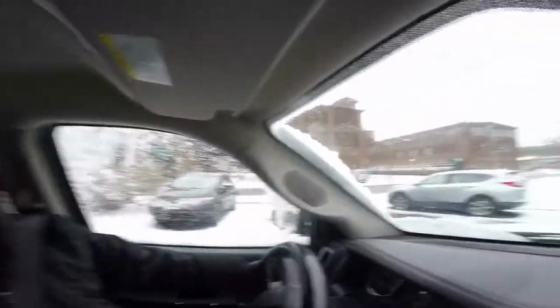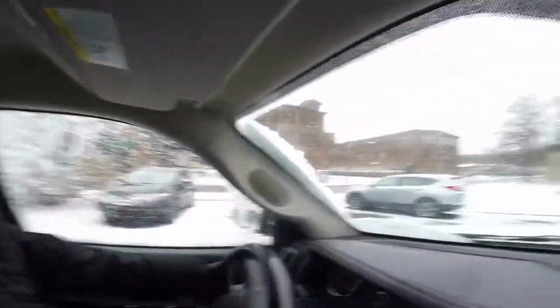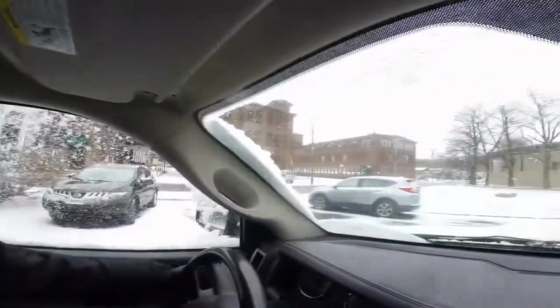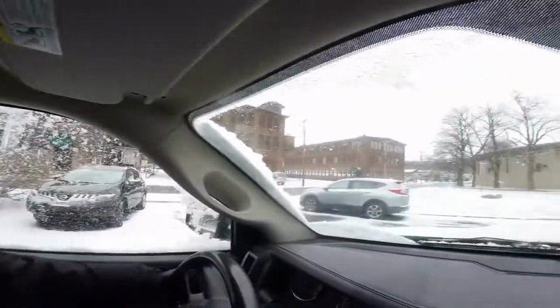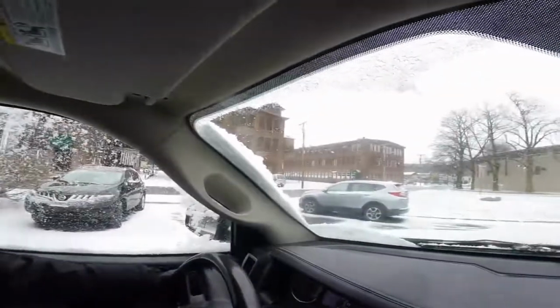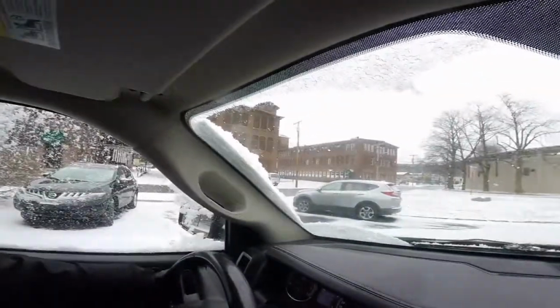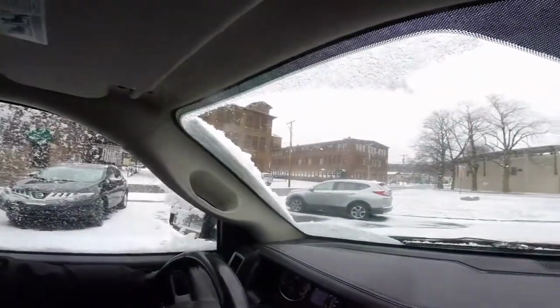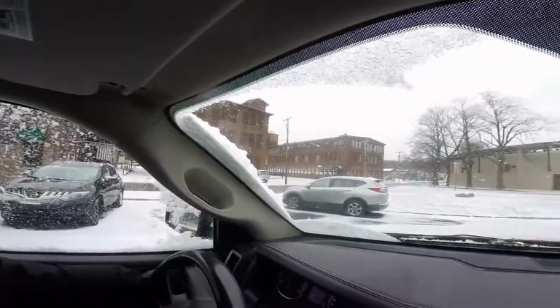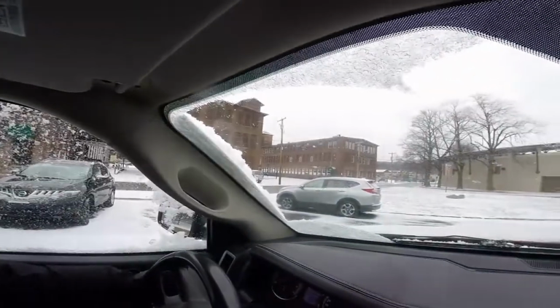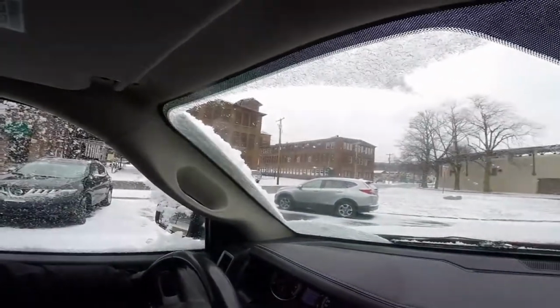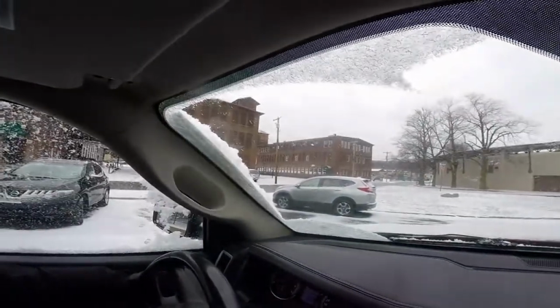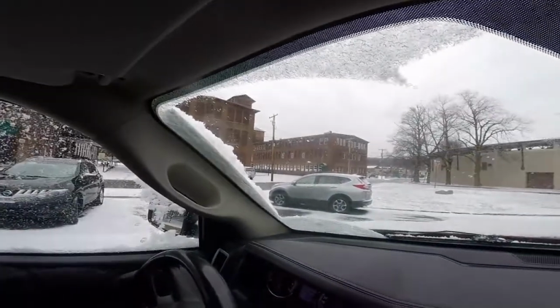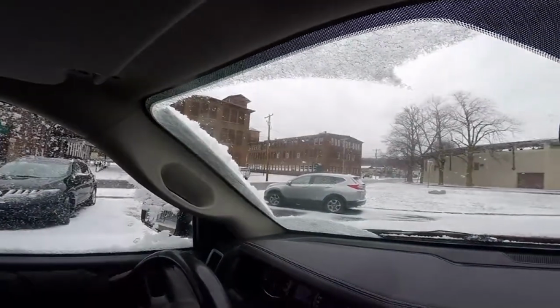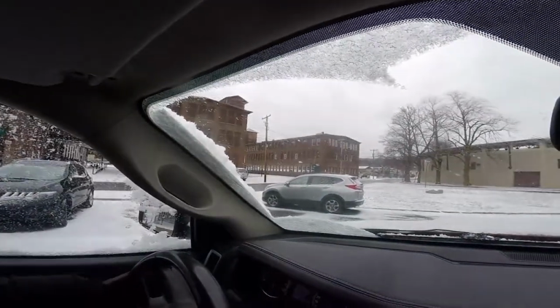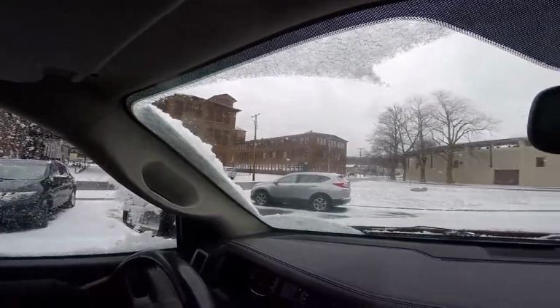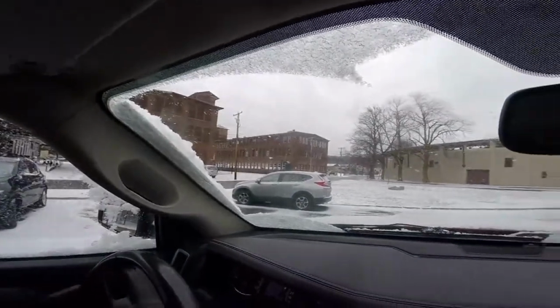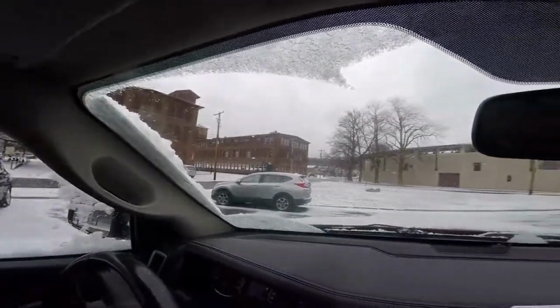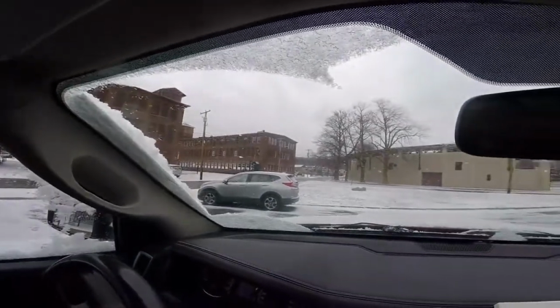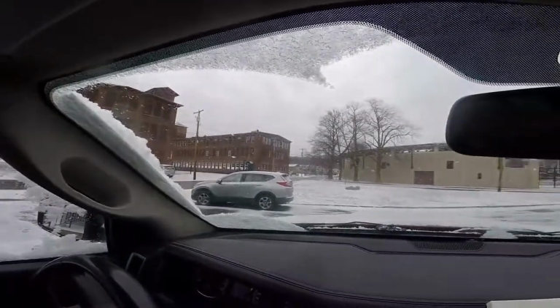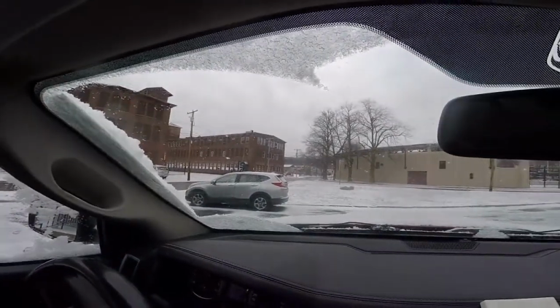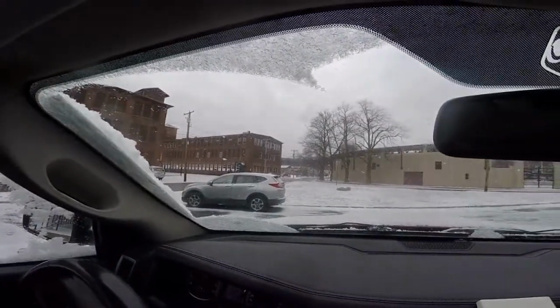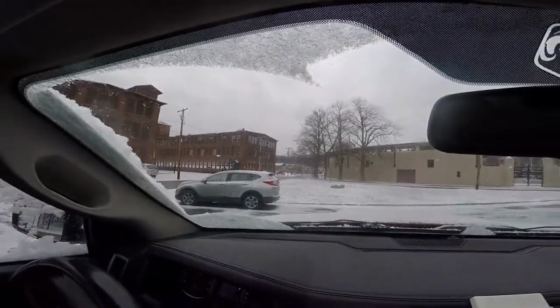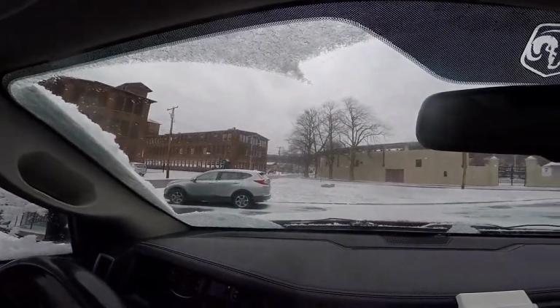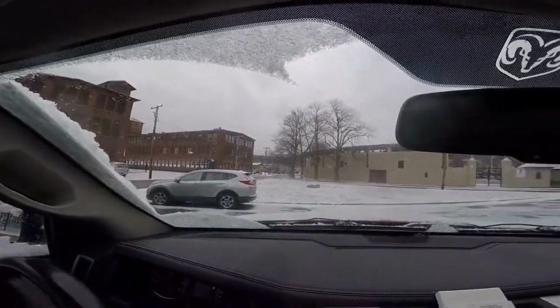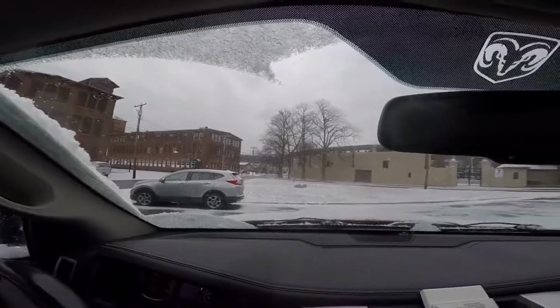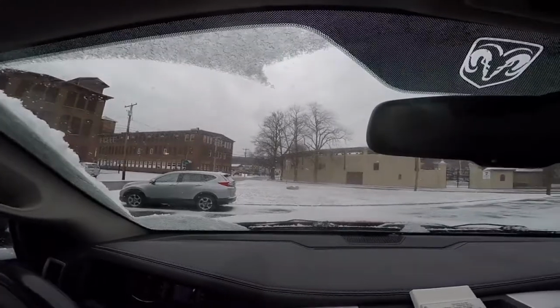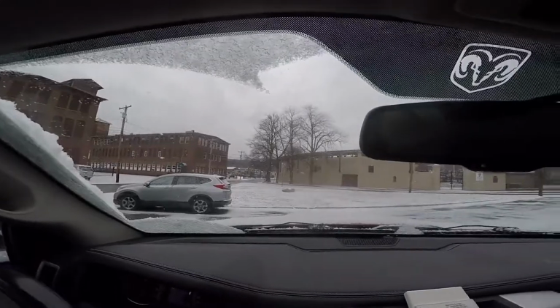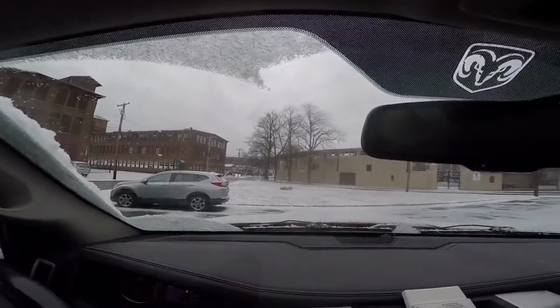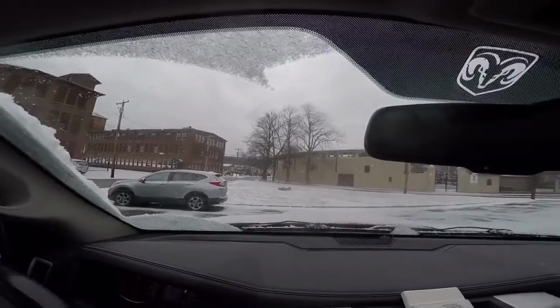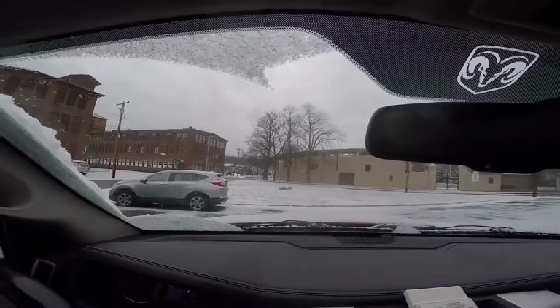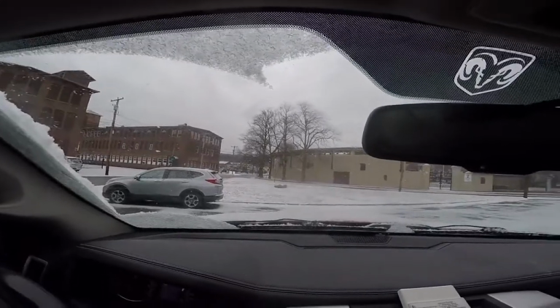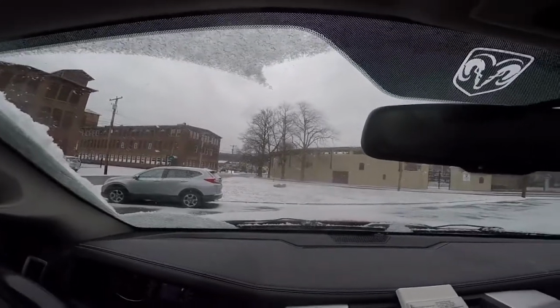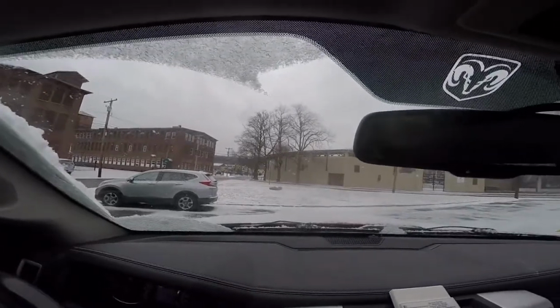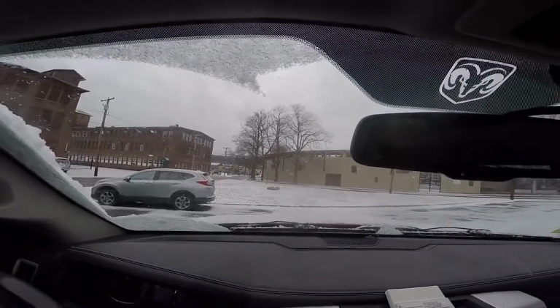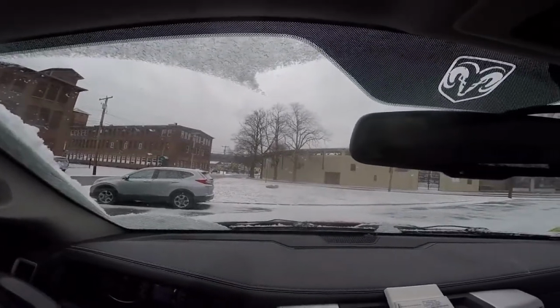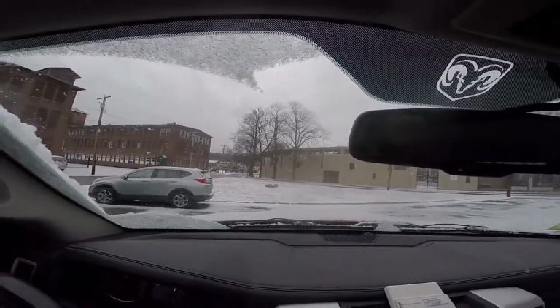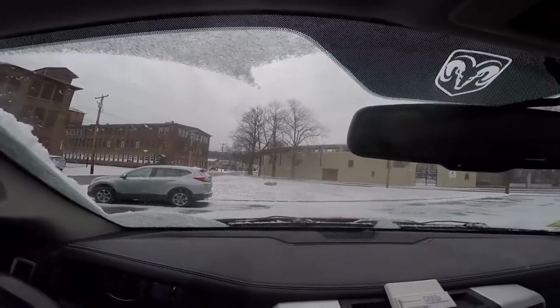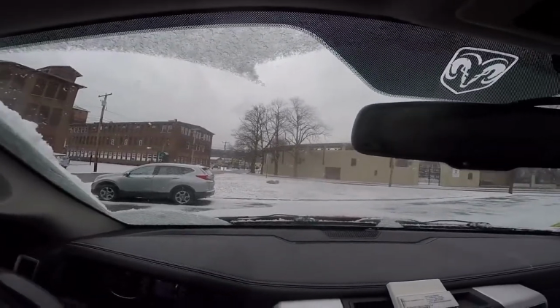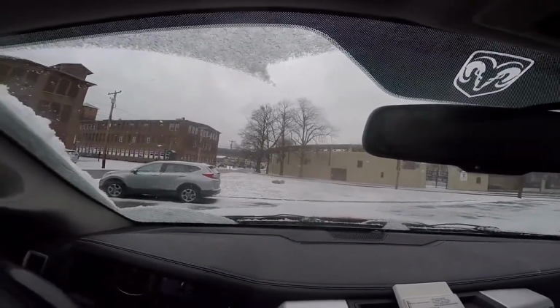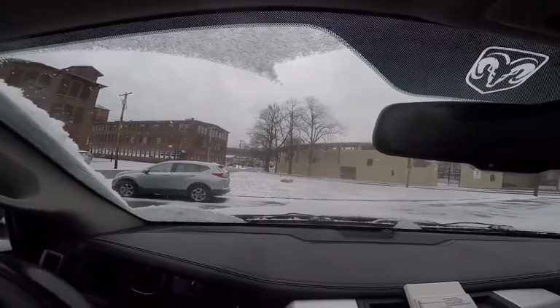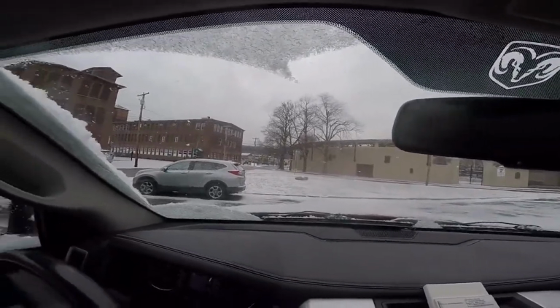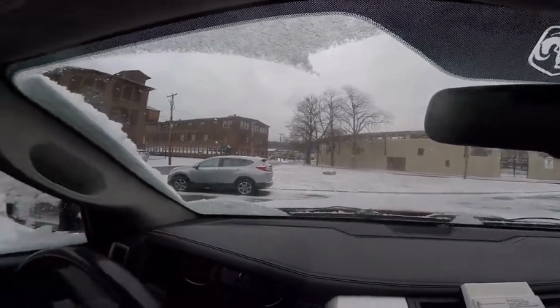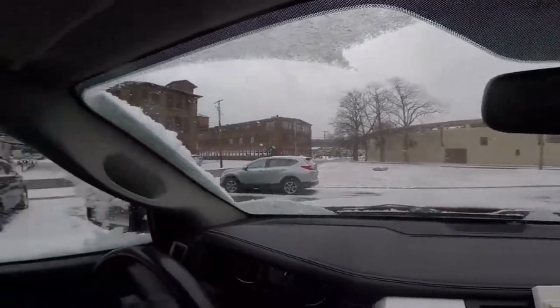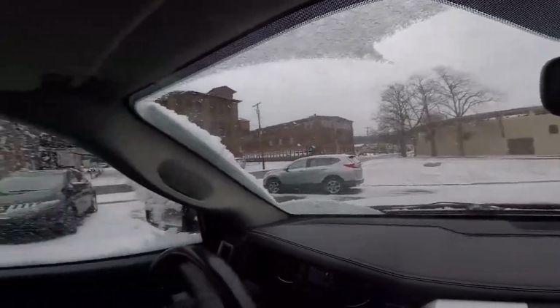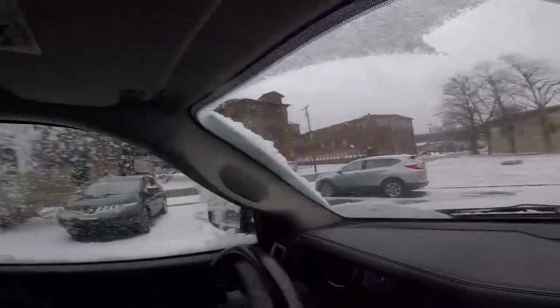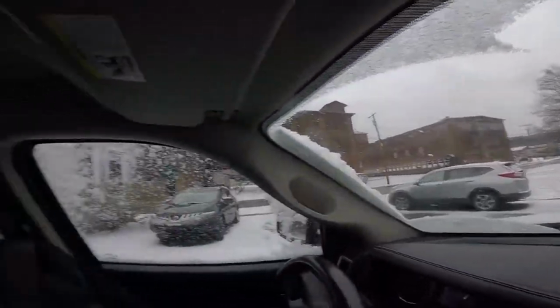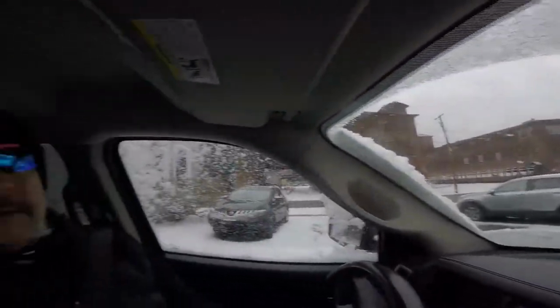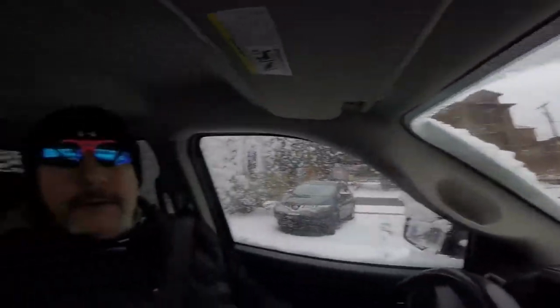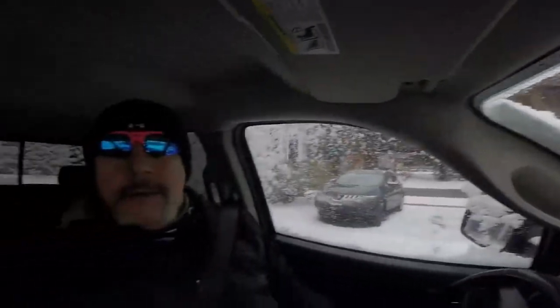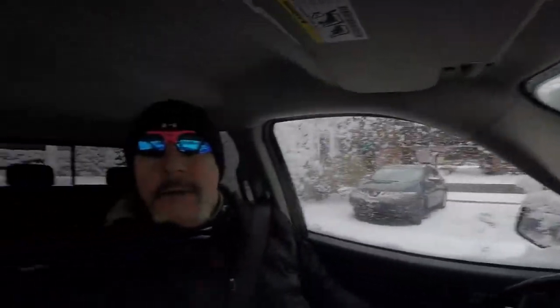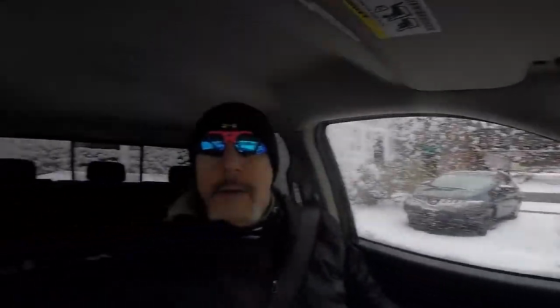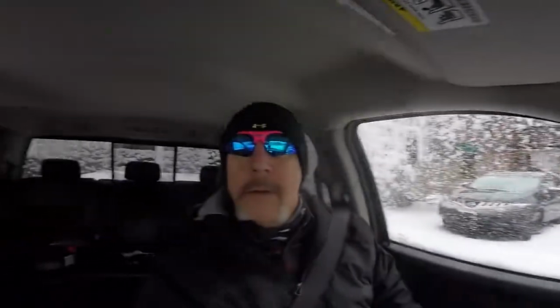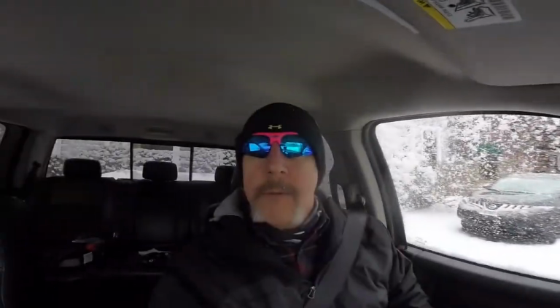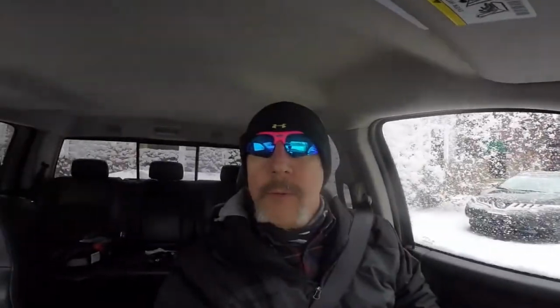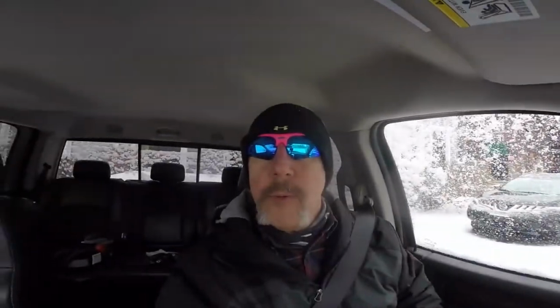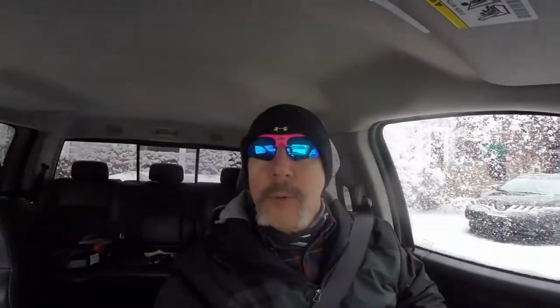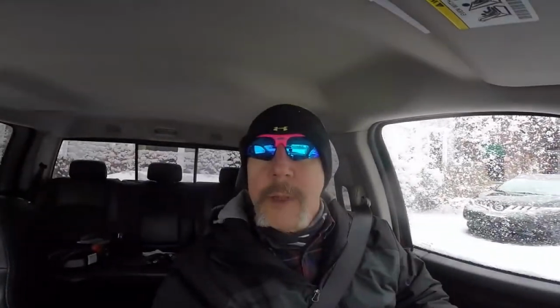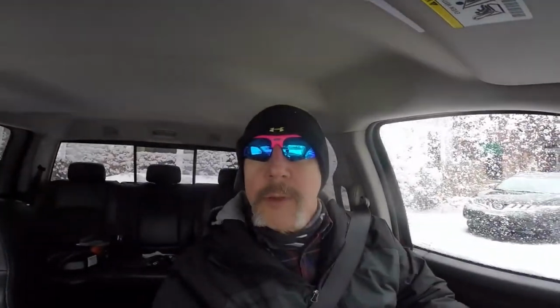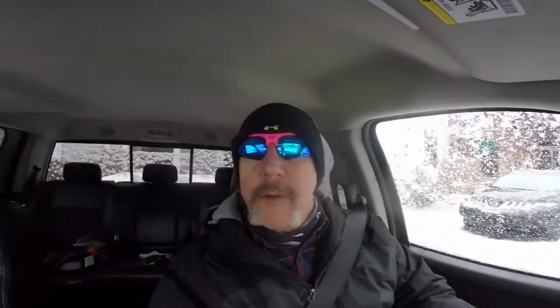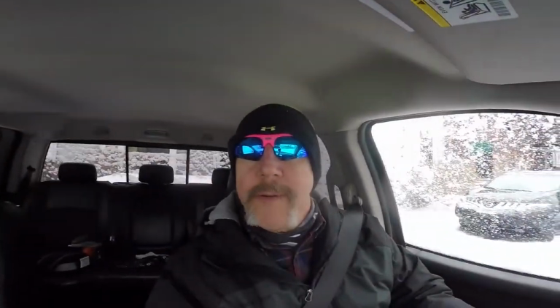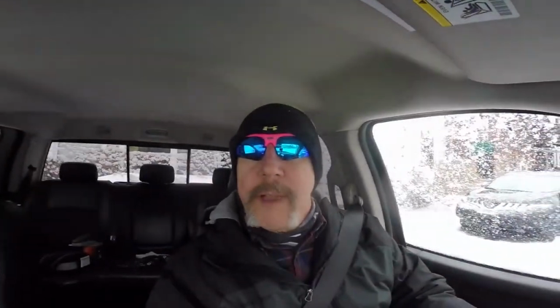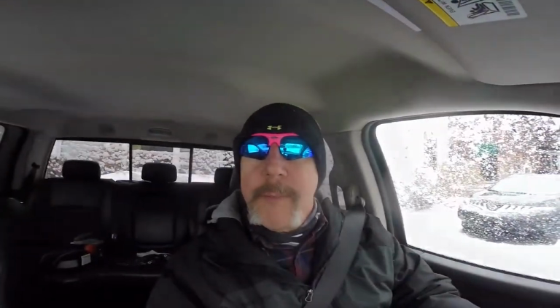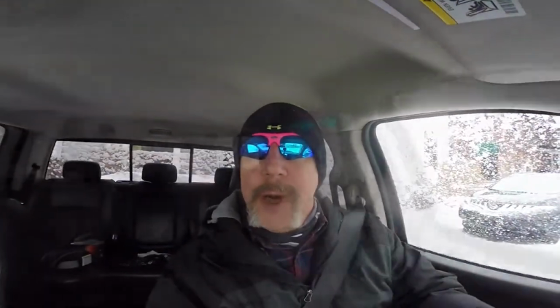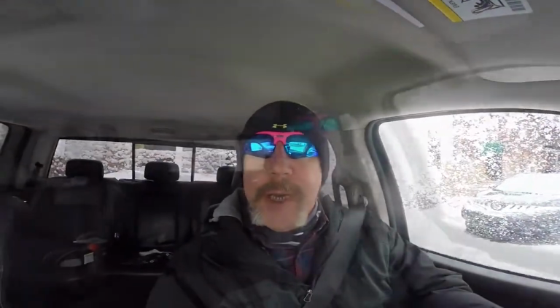Just little flurries today. We're supposed to be near 40 tomorrow. Woohoo, let's go find the bike.